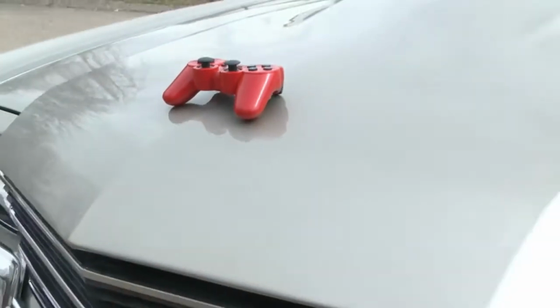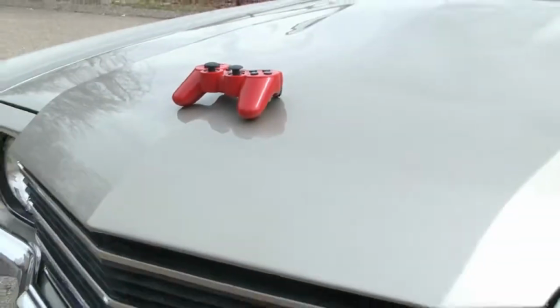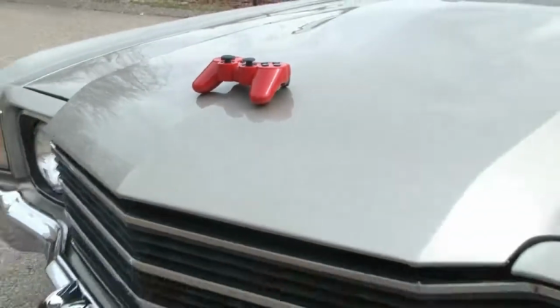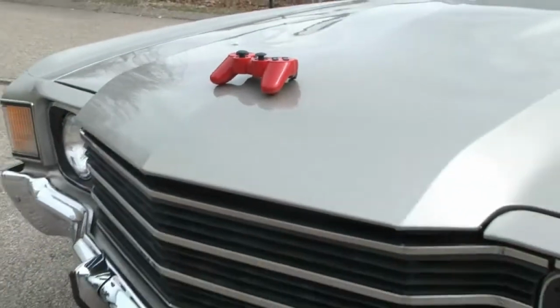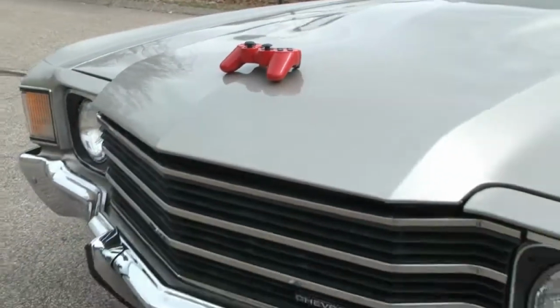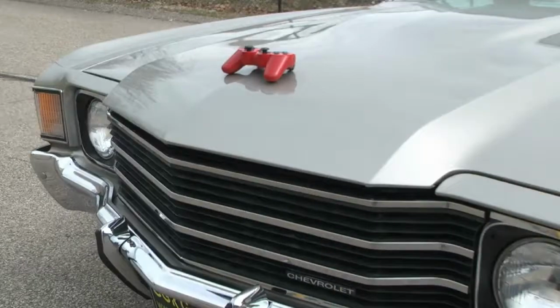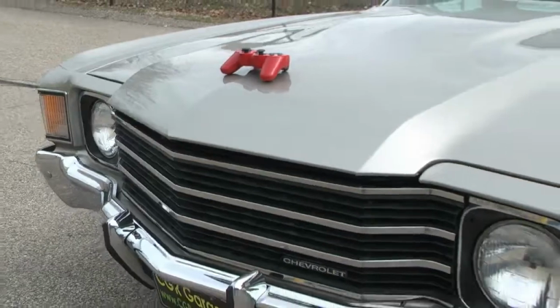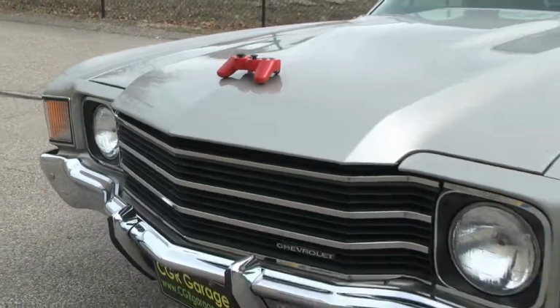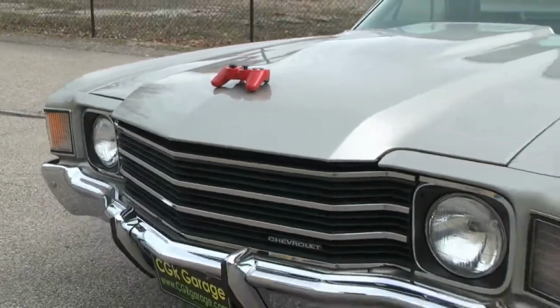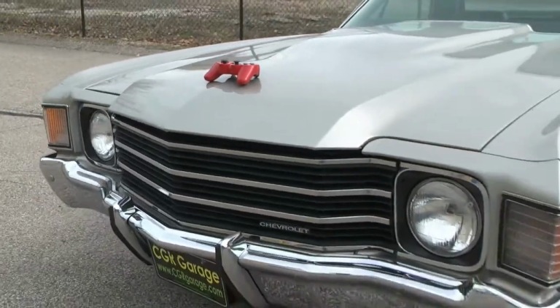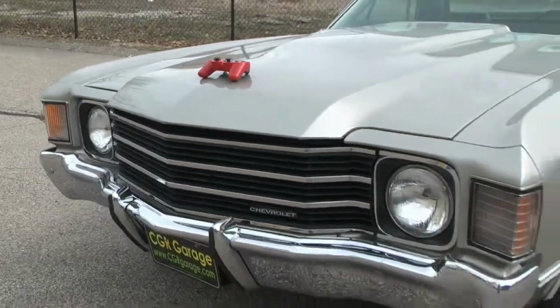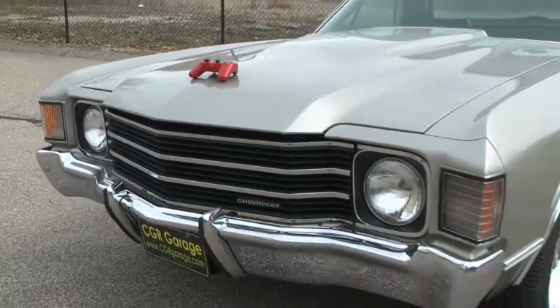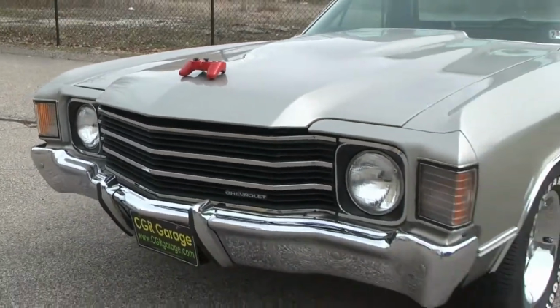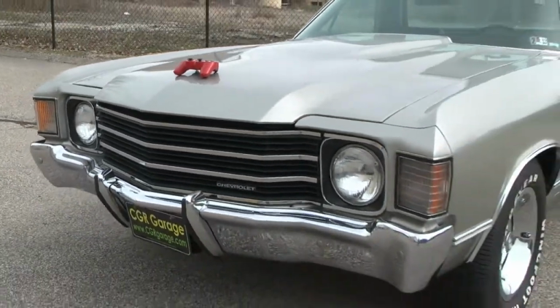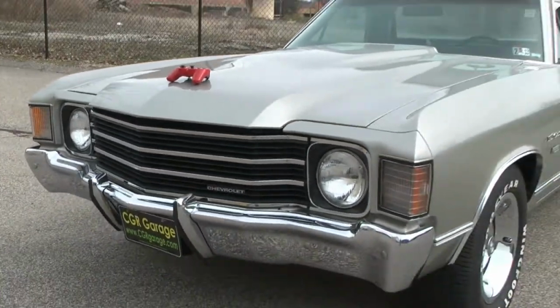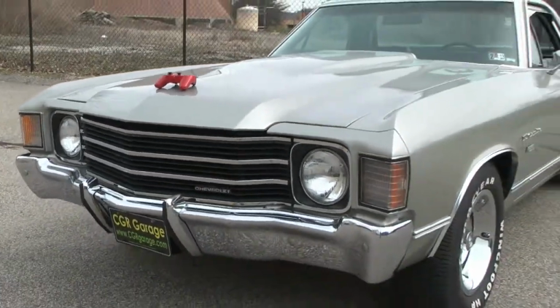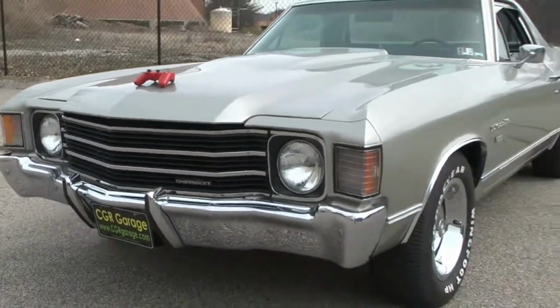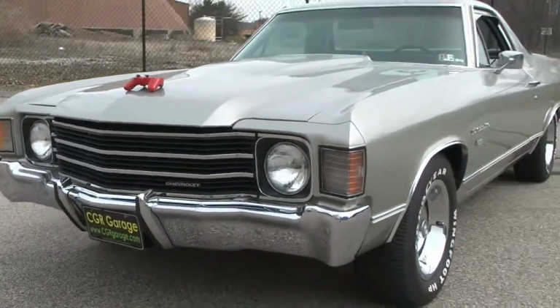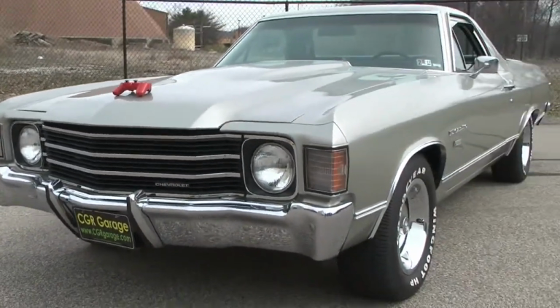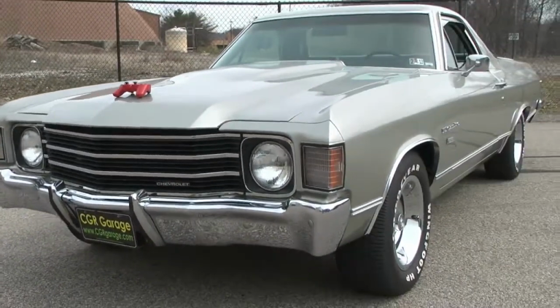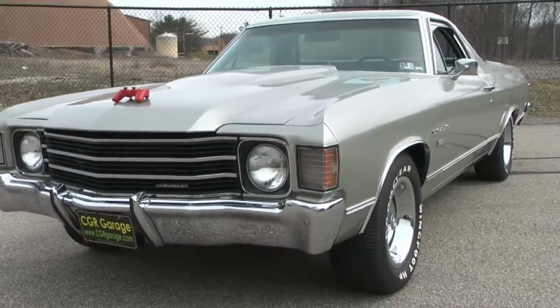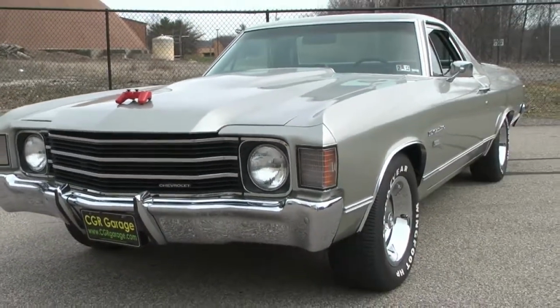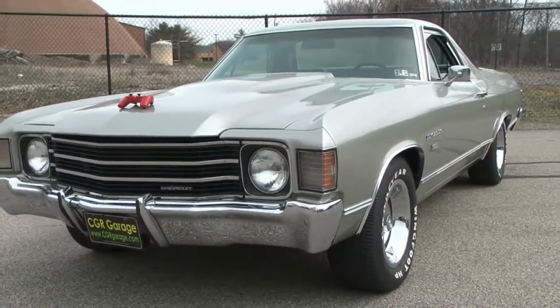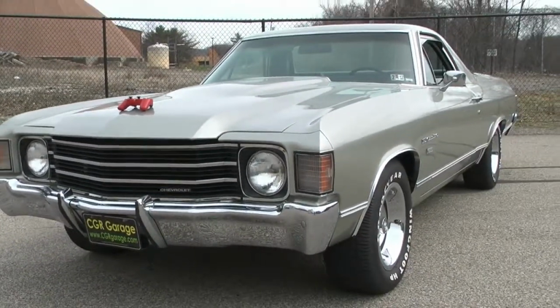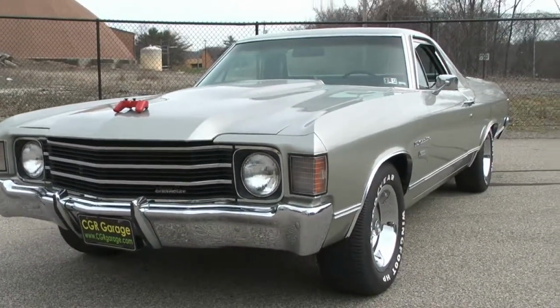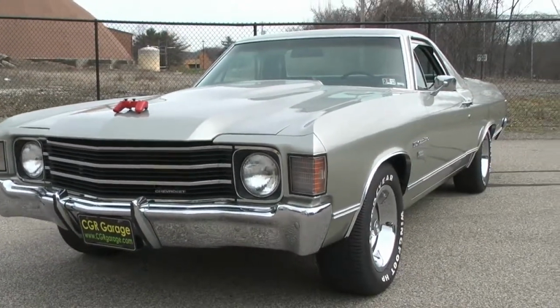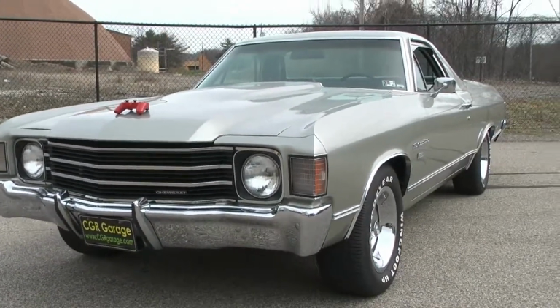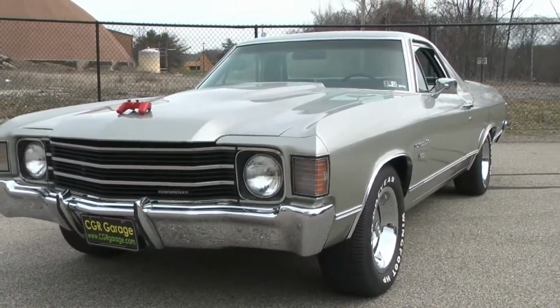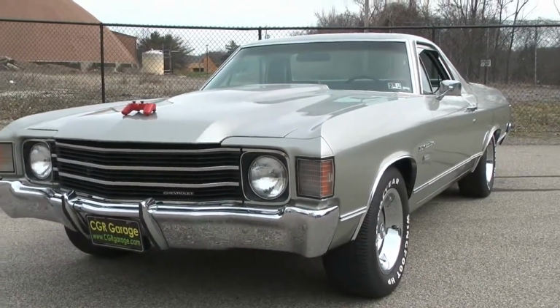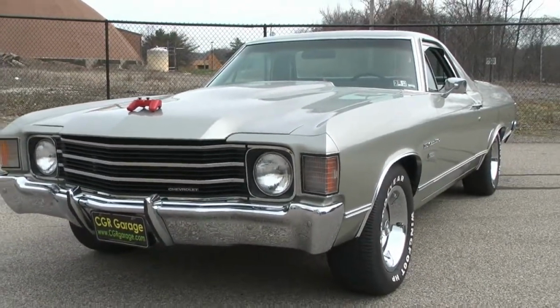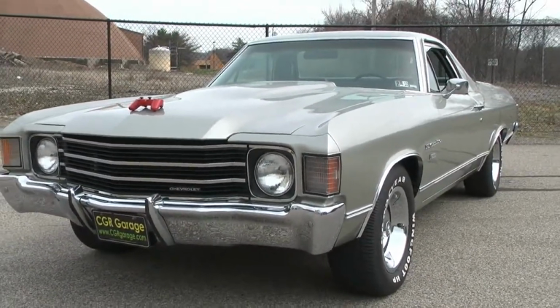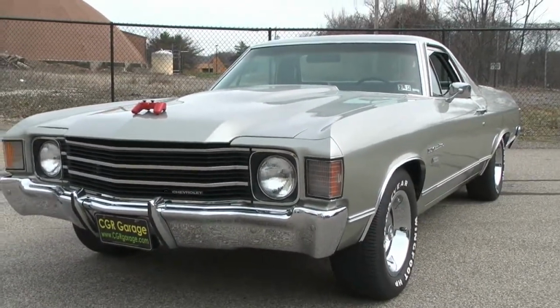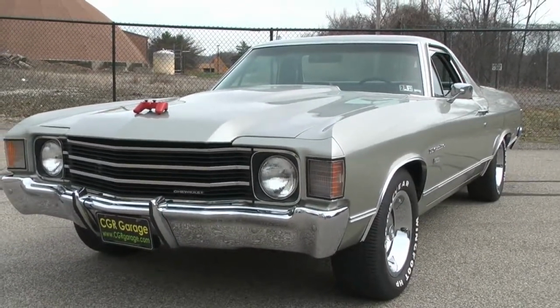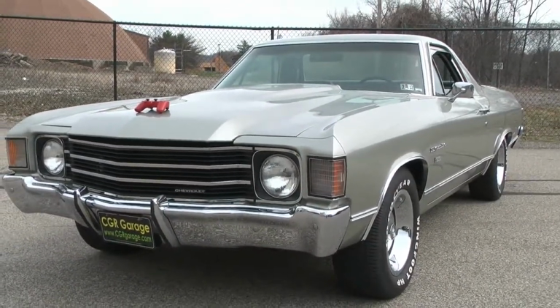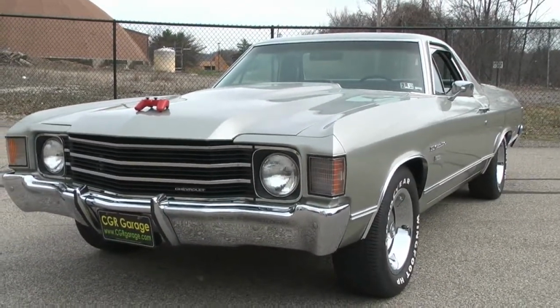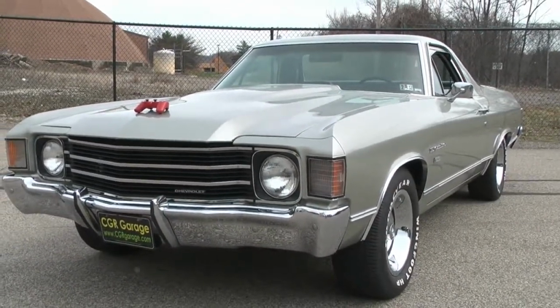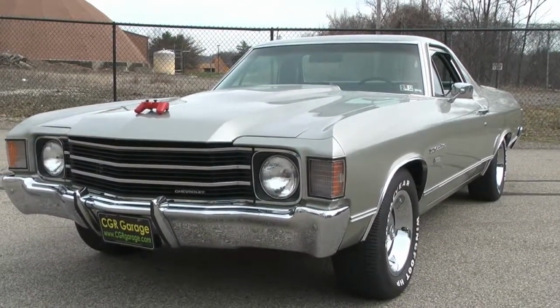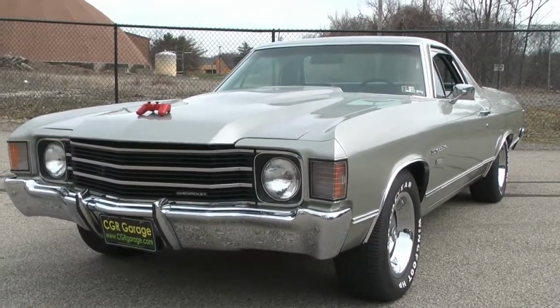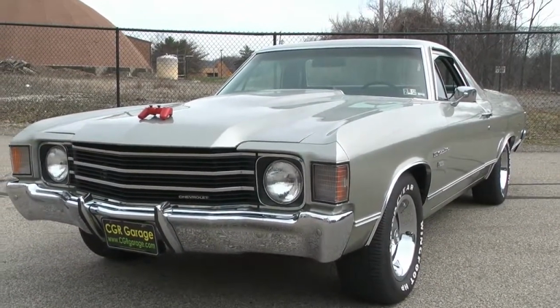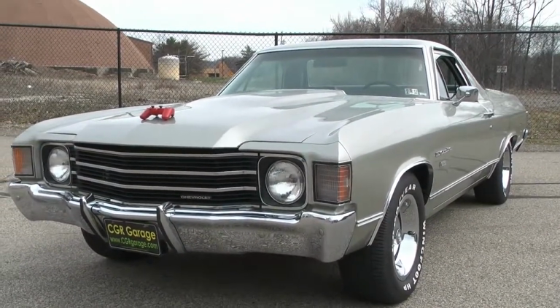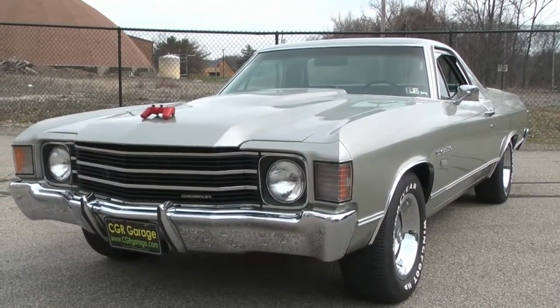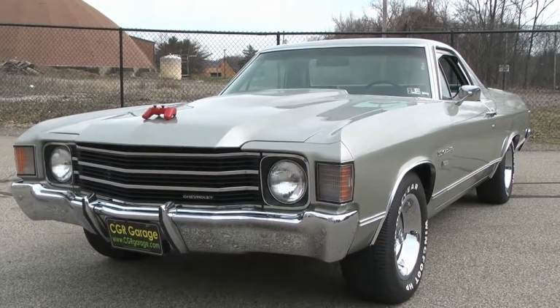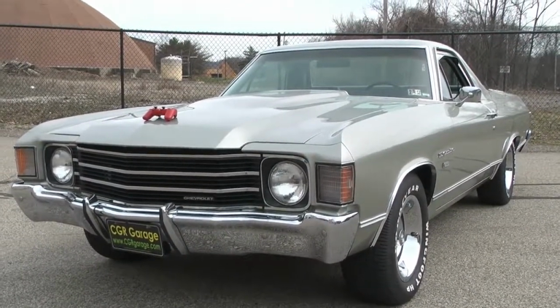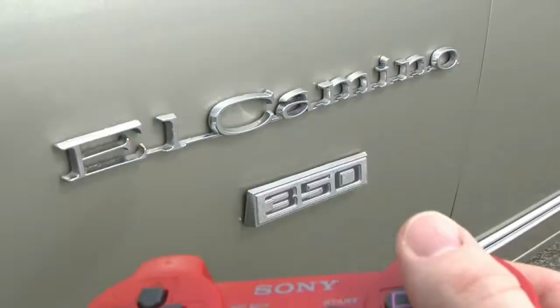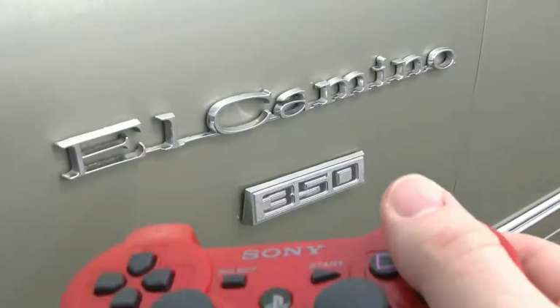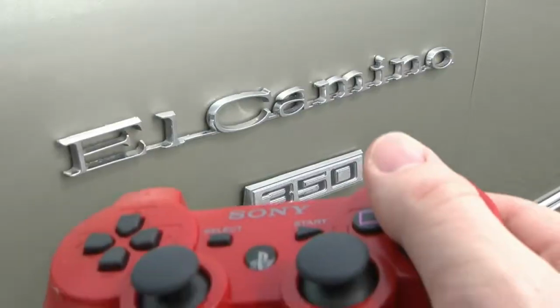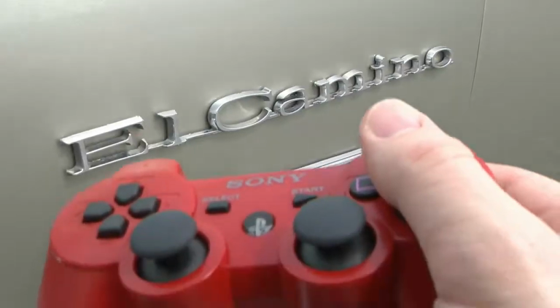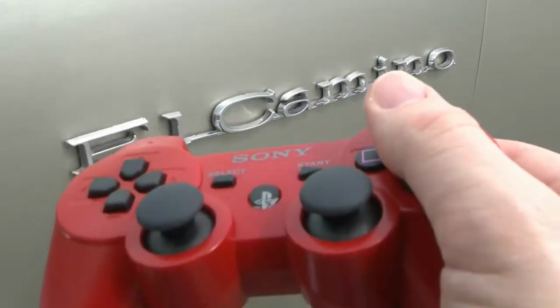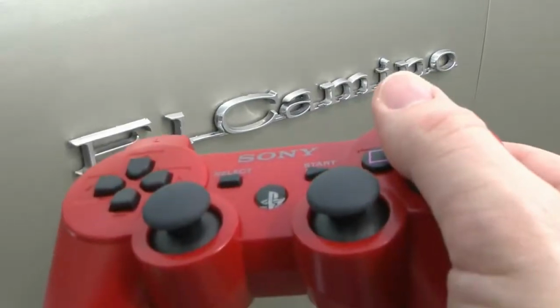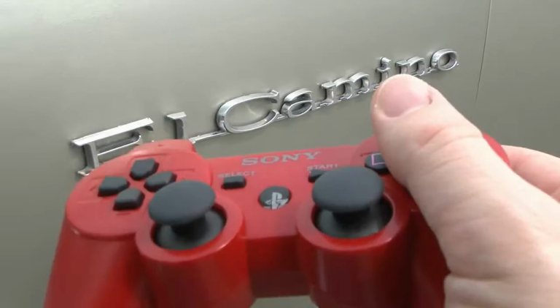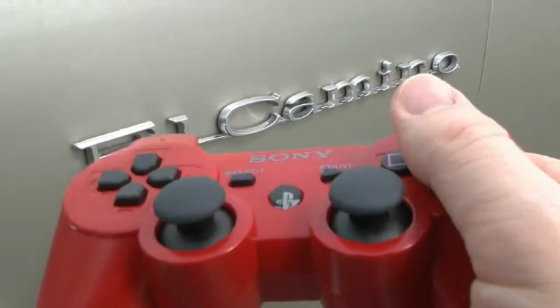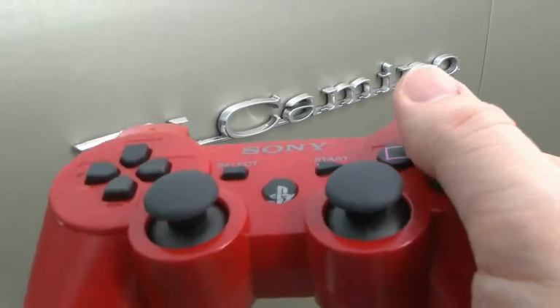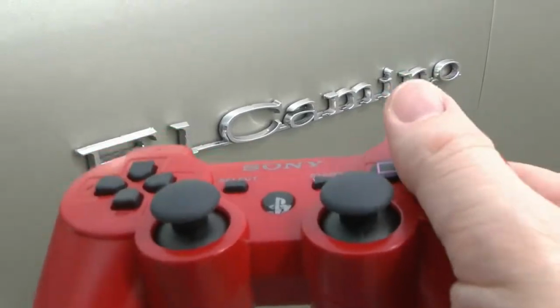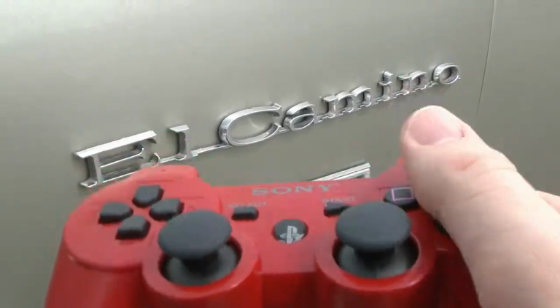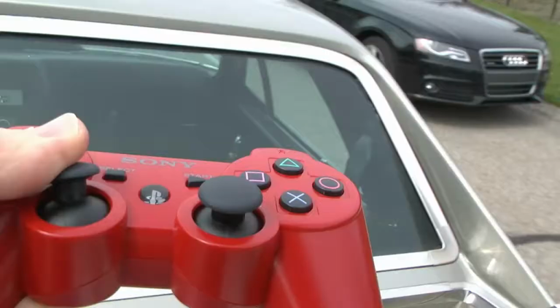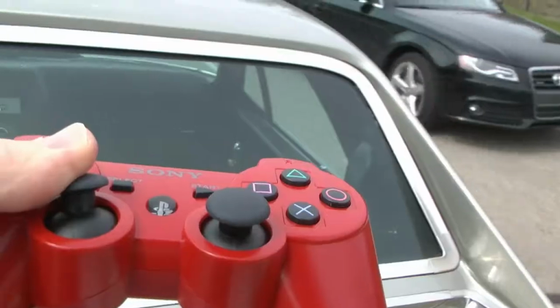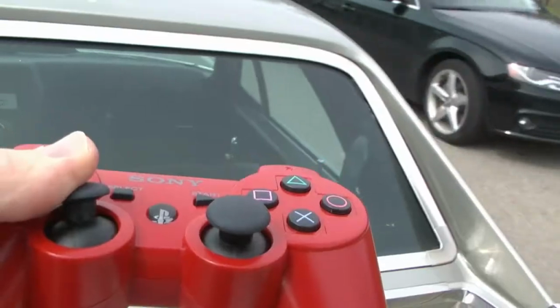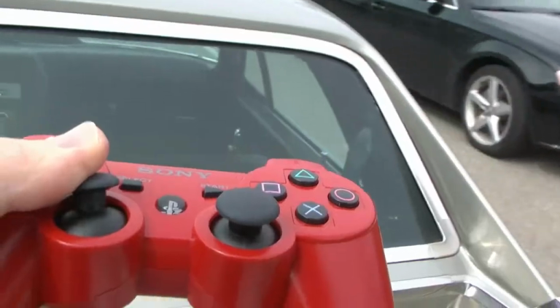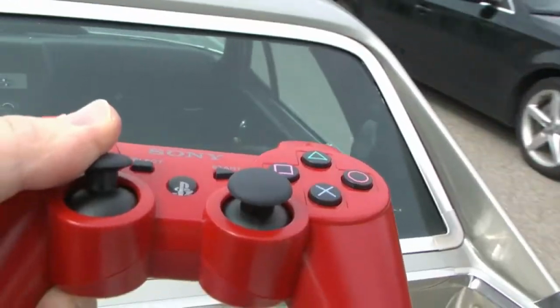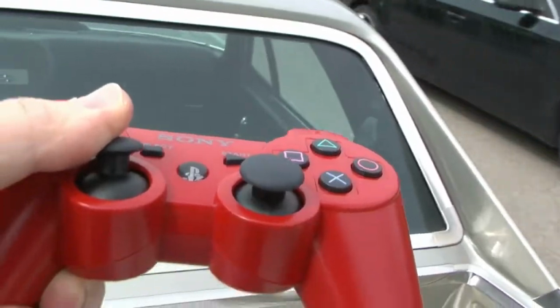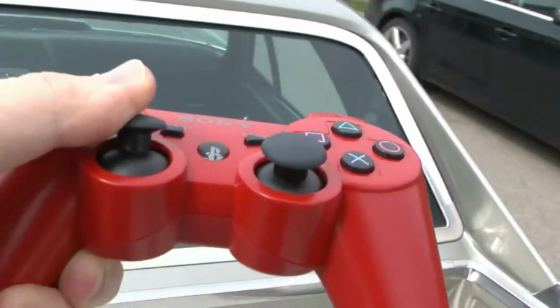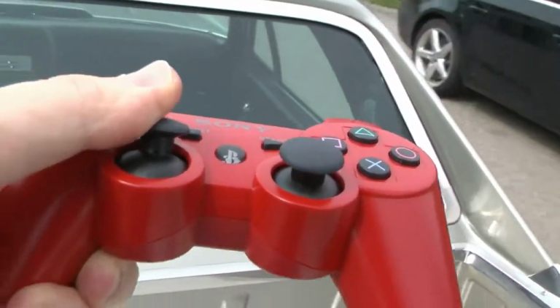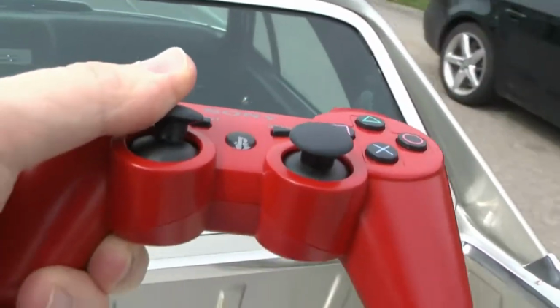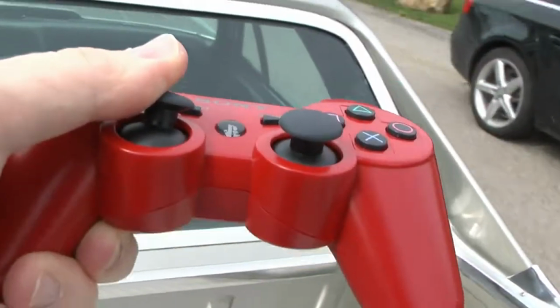It's not Knight Rider that you're watching. This is the Classic Game Room El Camino being controlled by the red PlayStation 3 DualShock 3 controller.